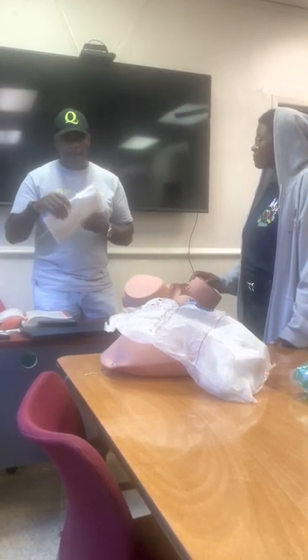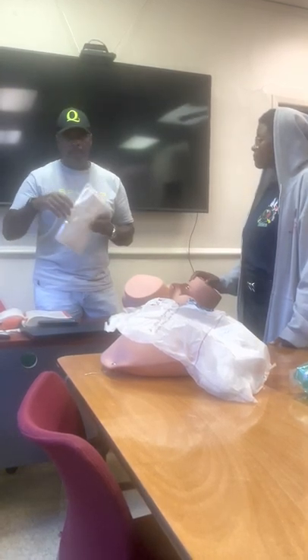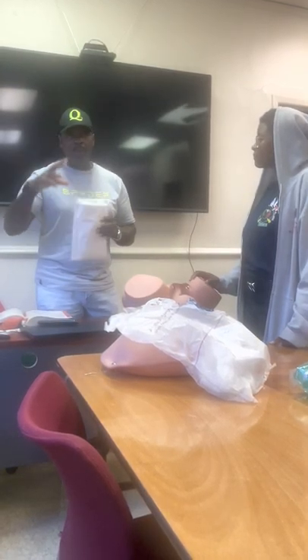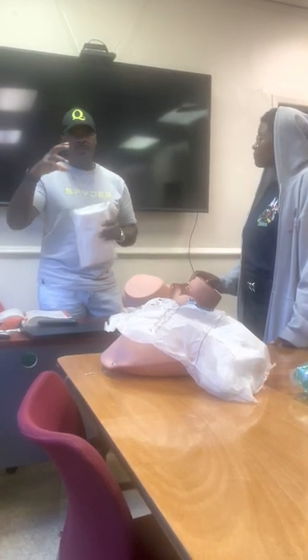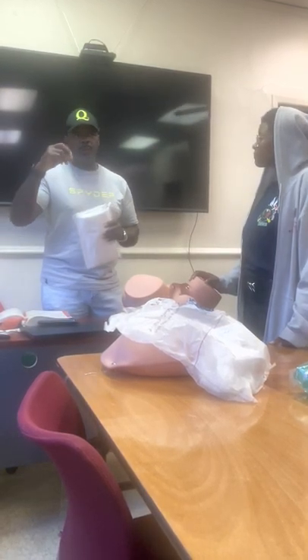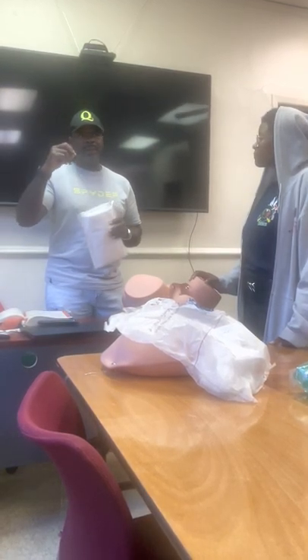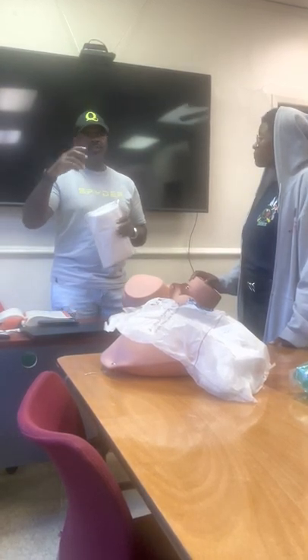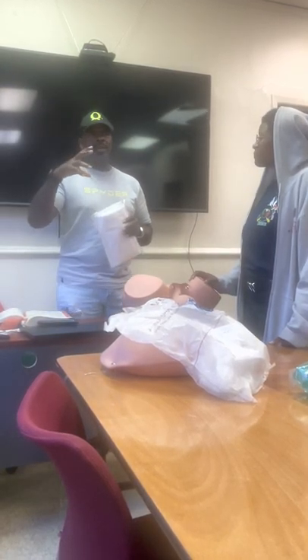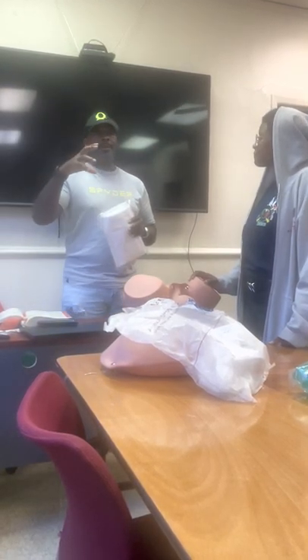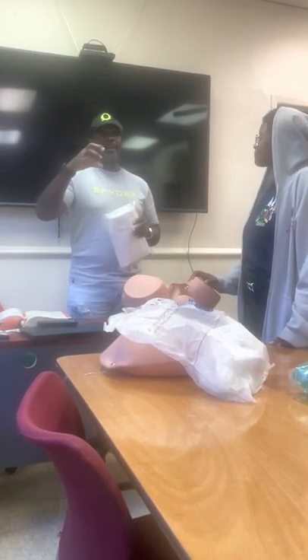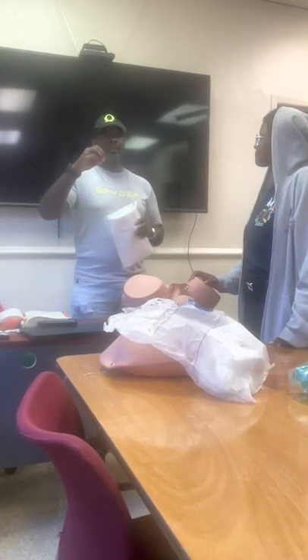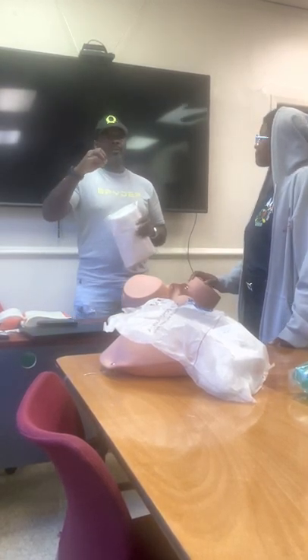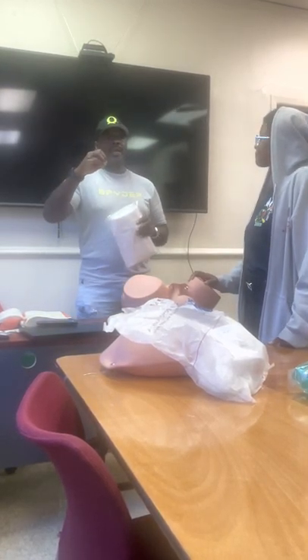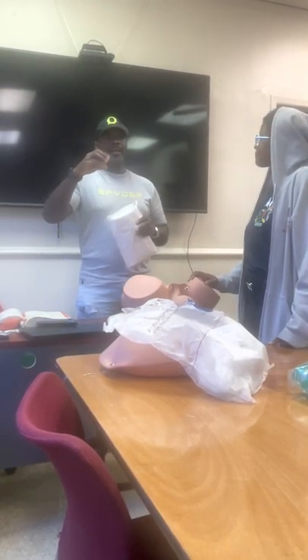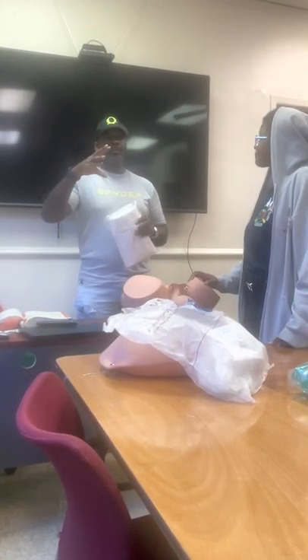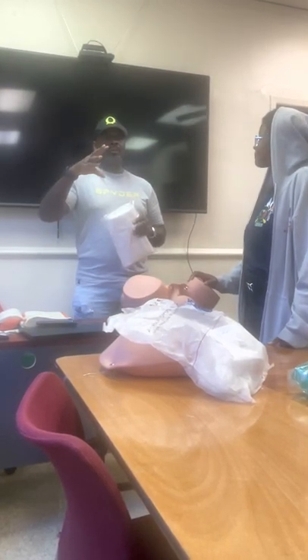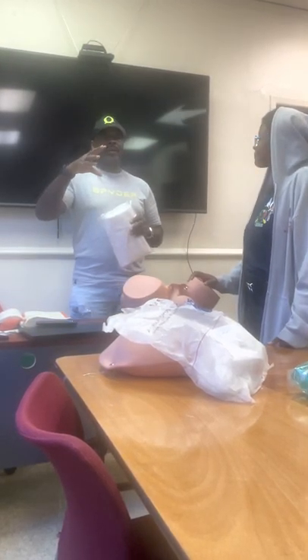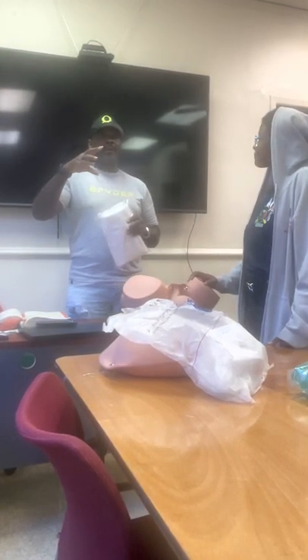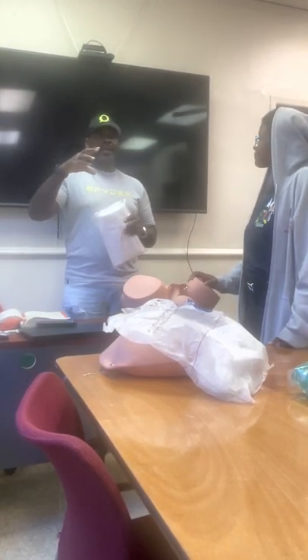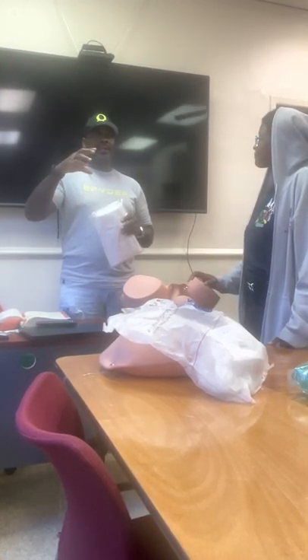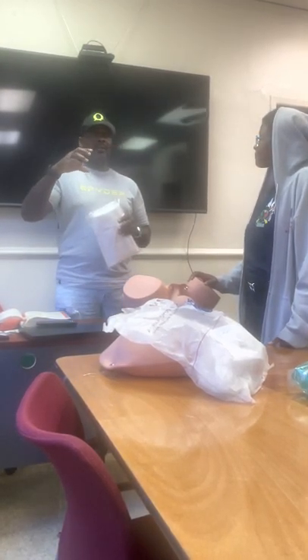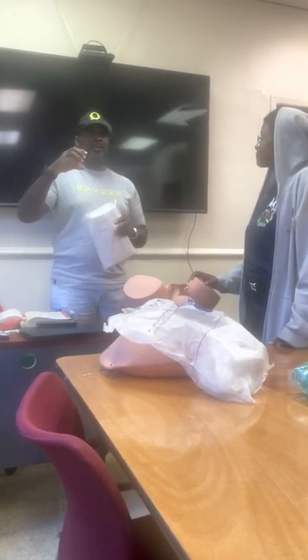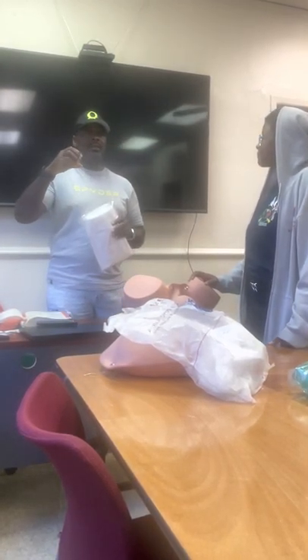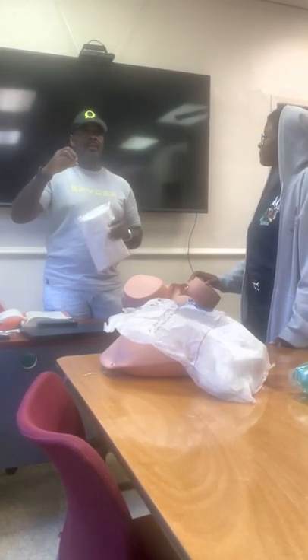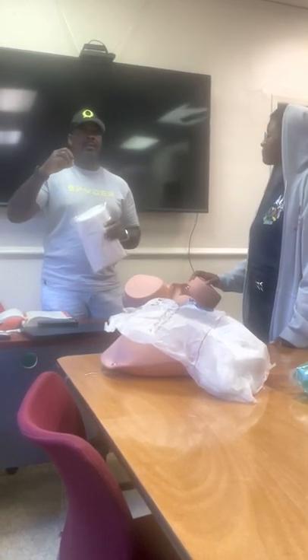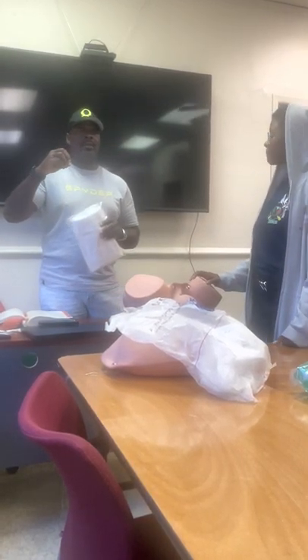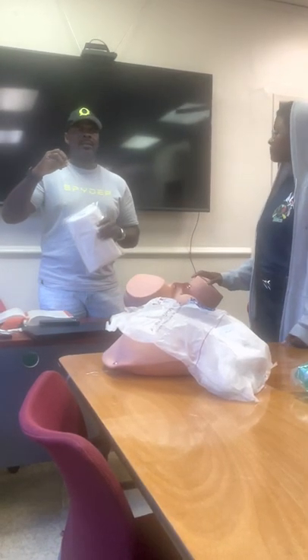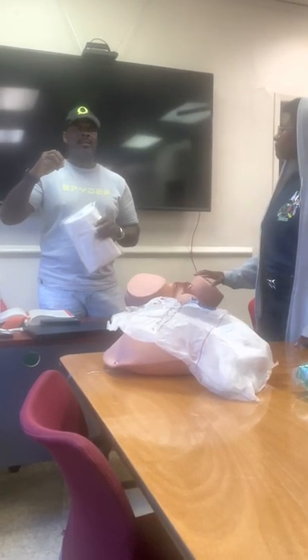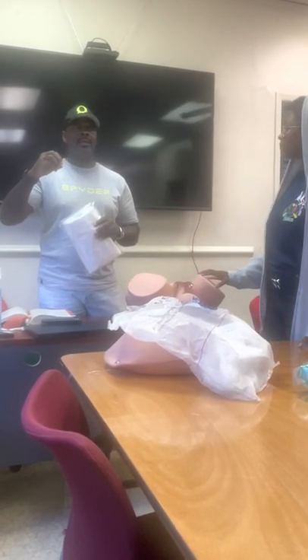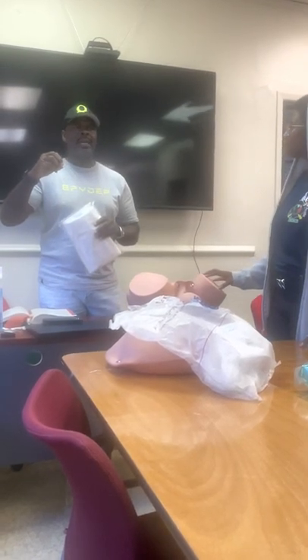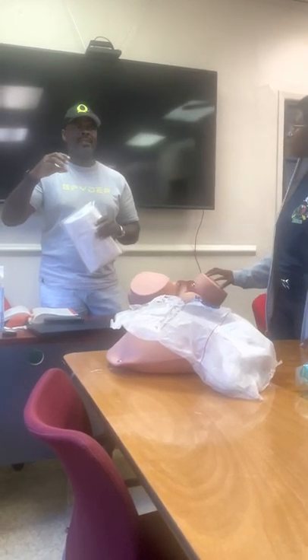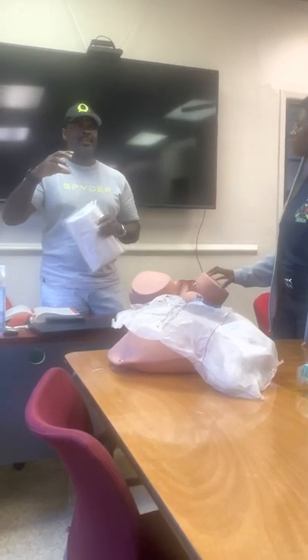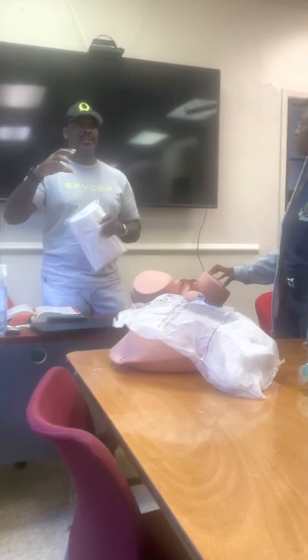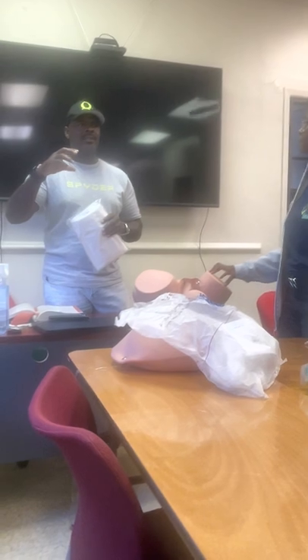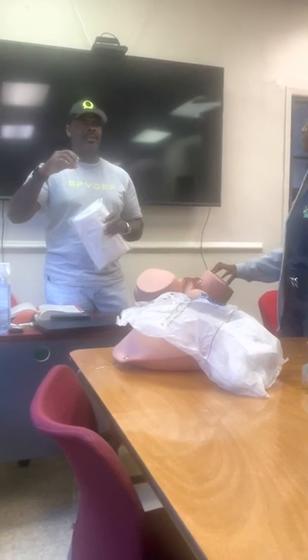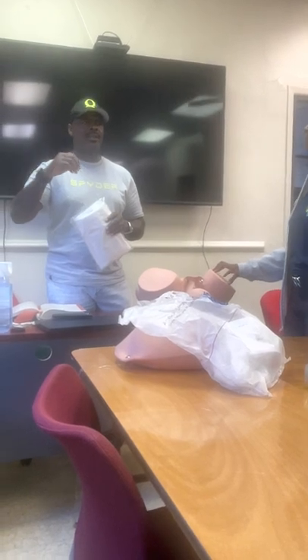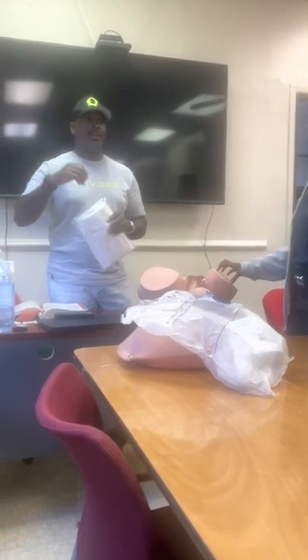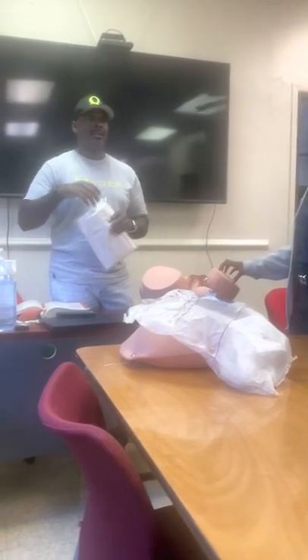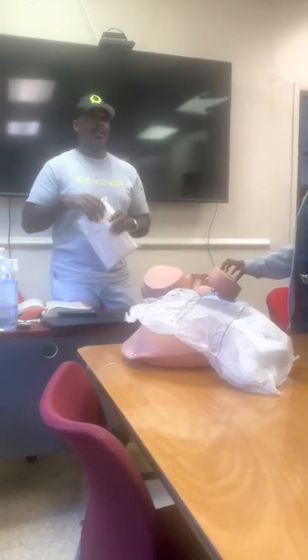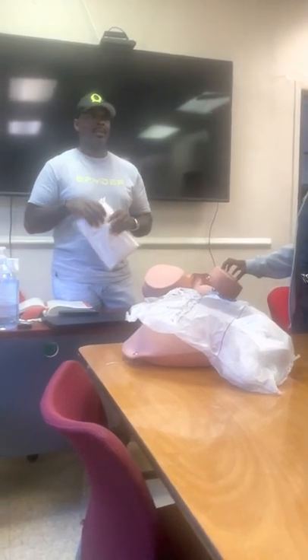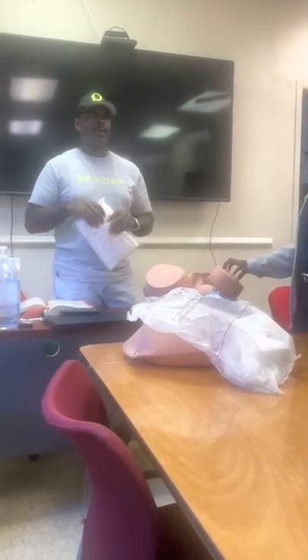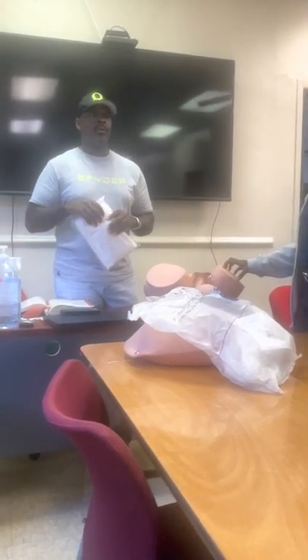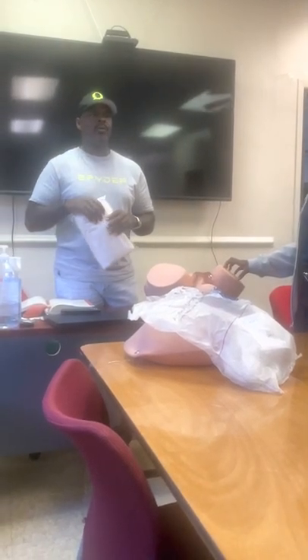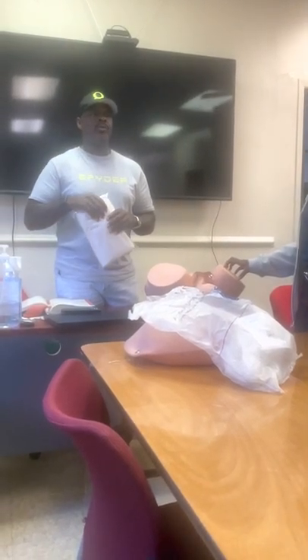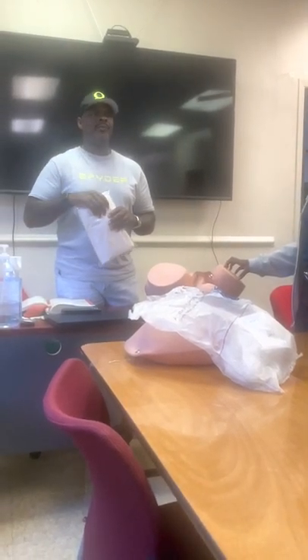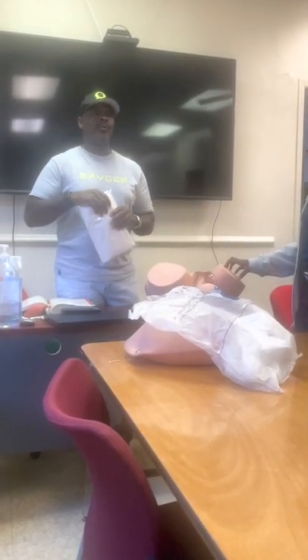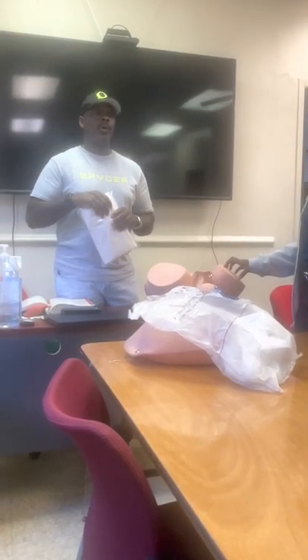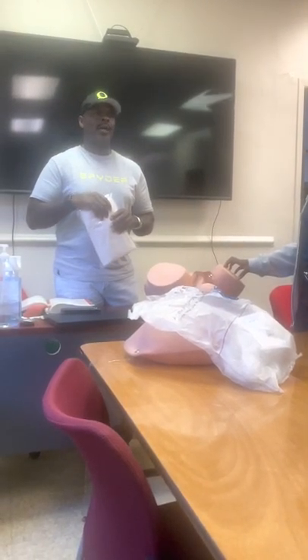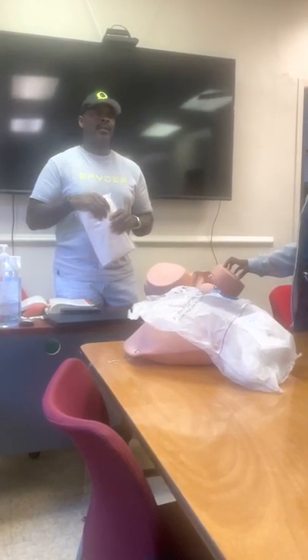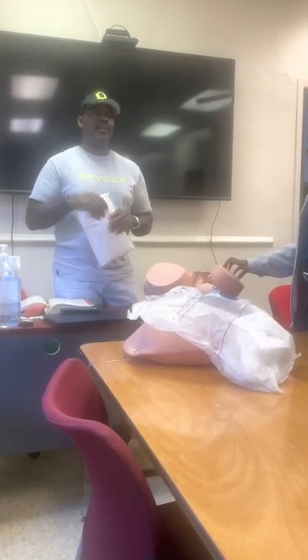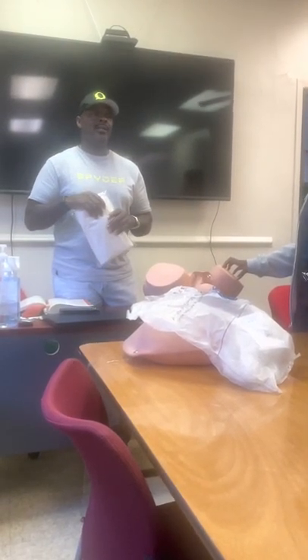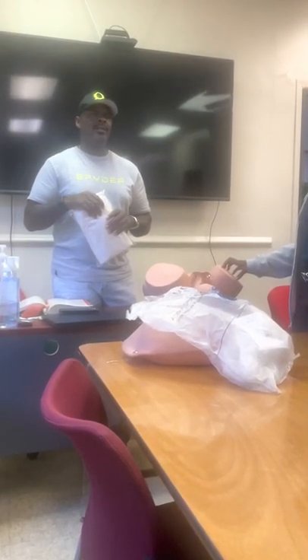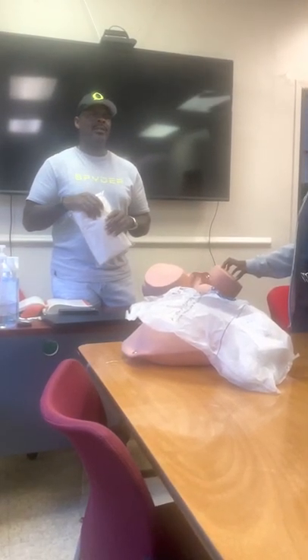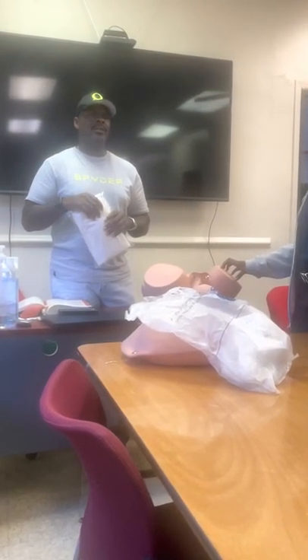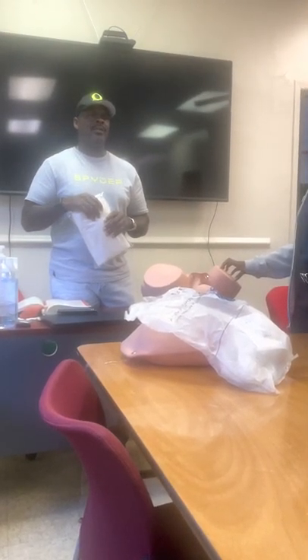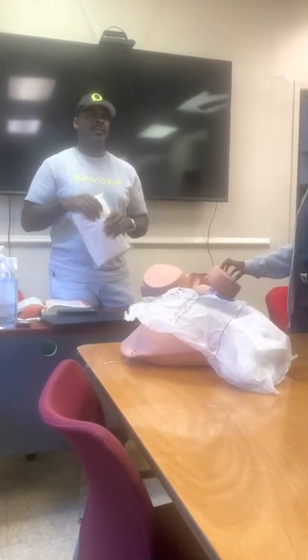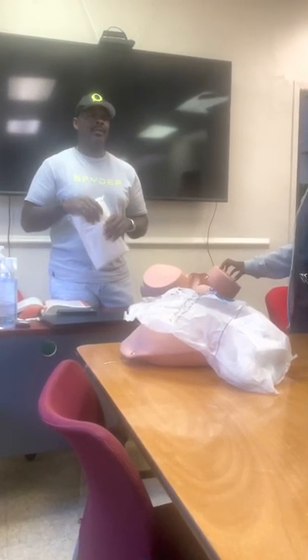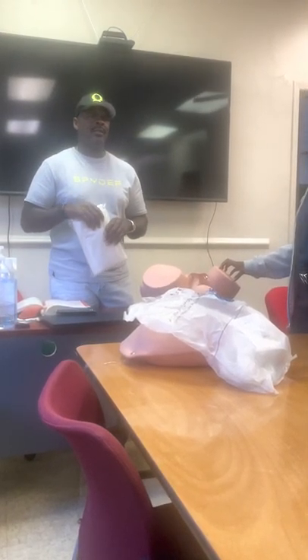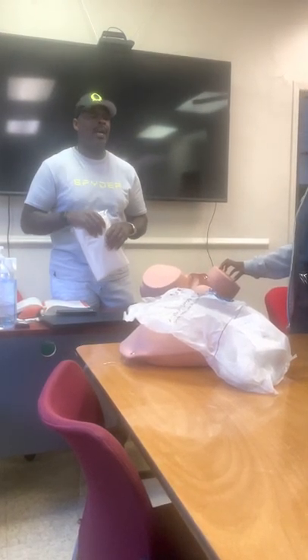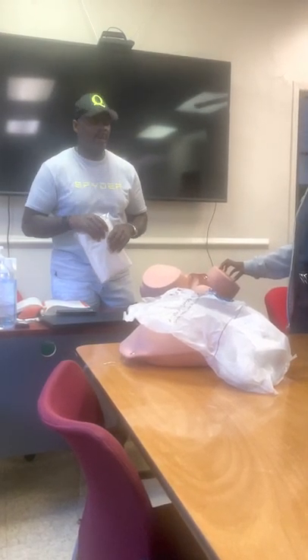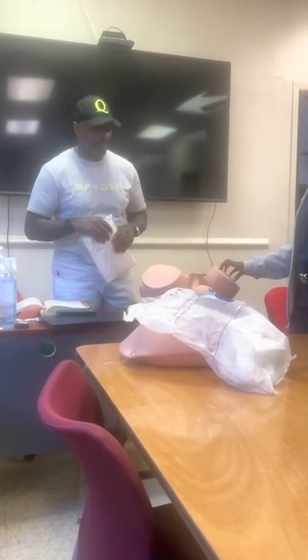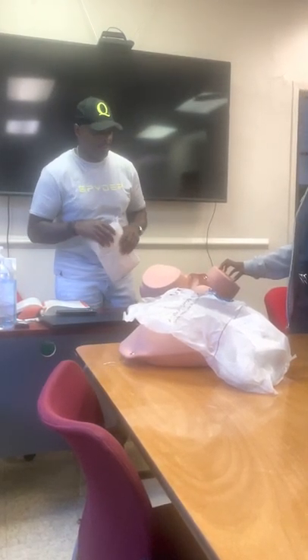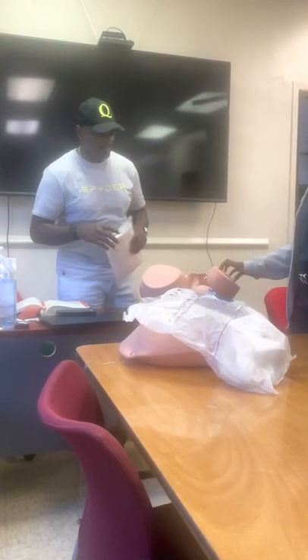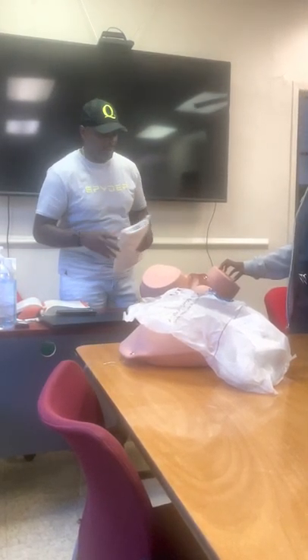The bulb syringe — everybody knows how to use that, right? And we're using it for suction.